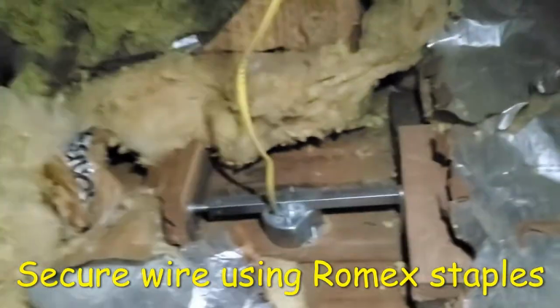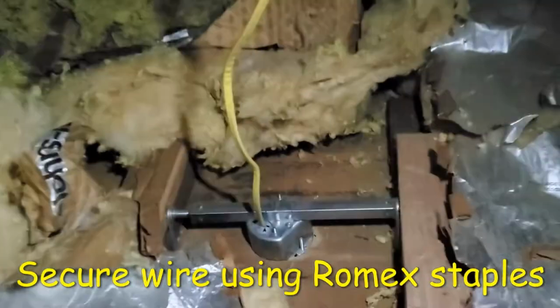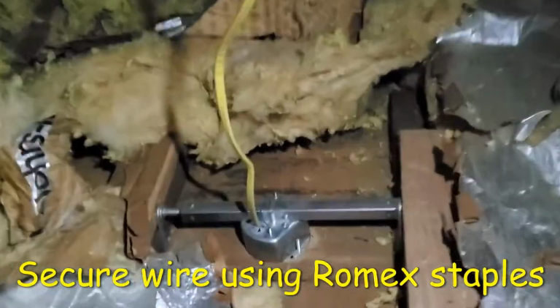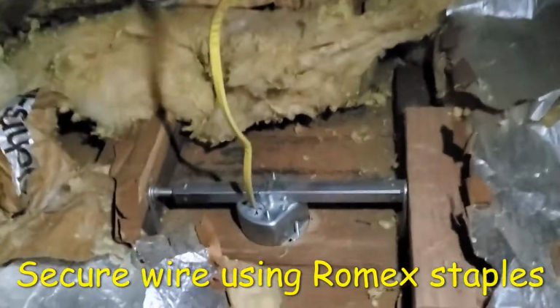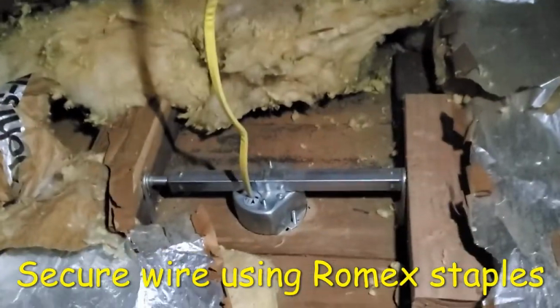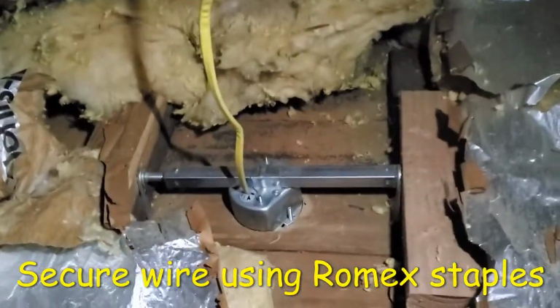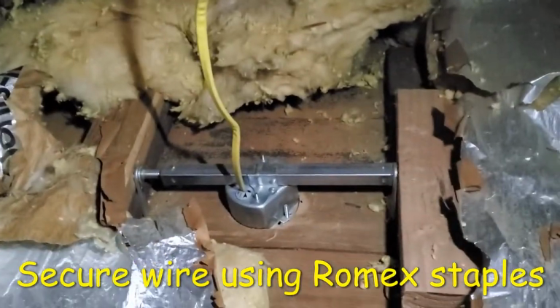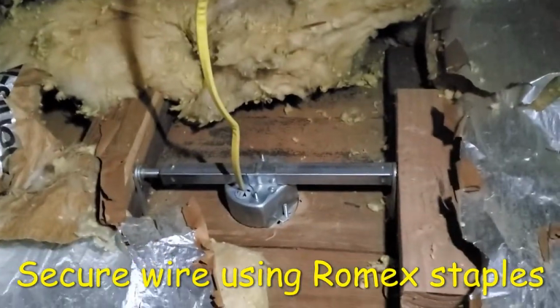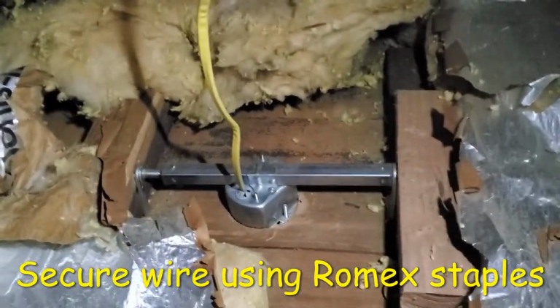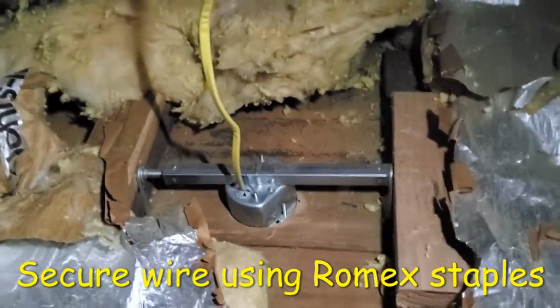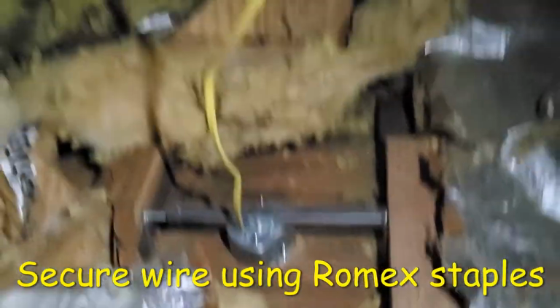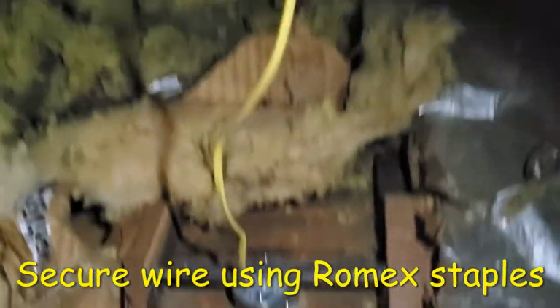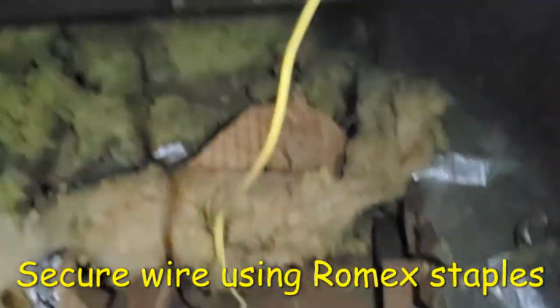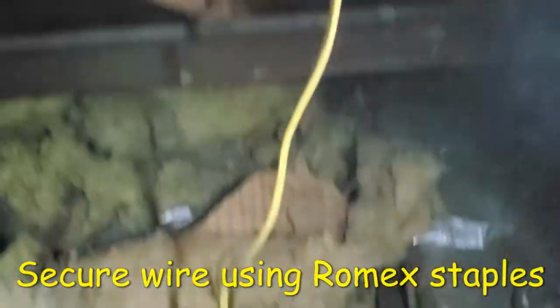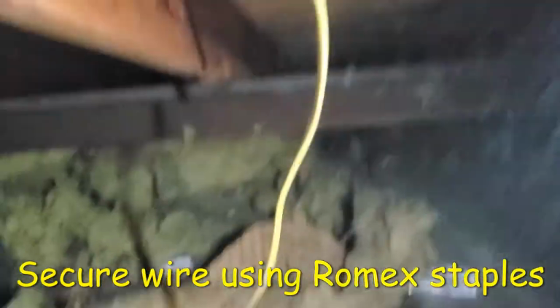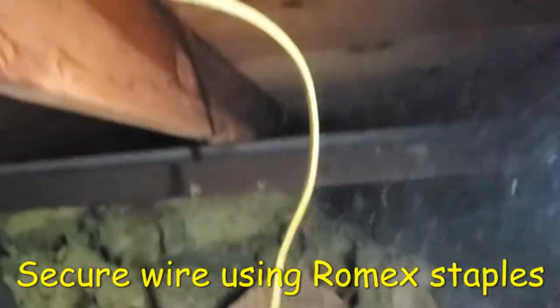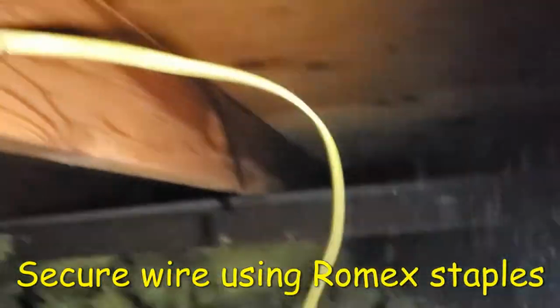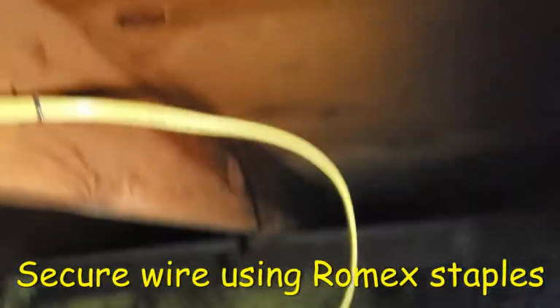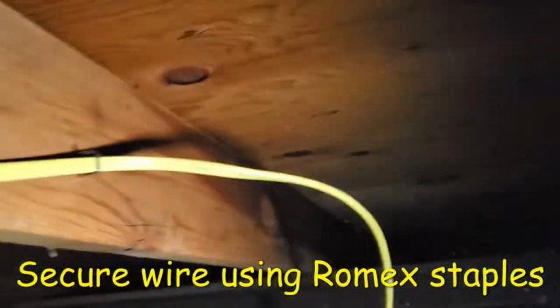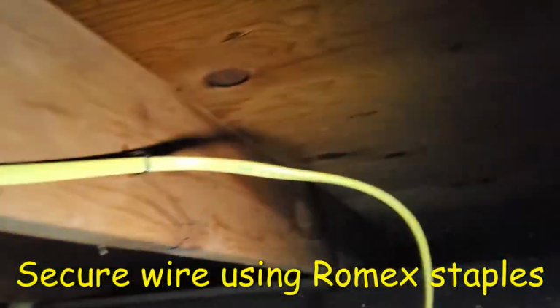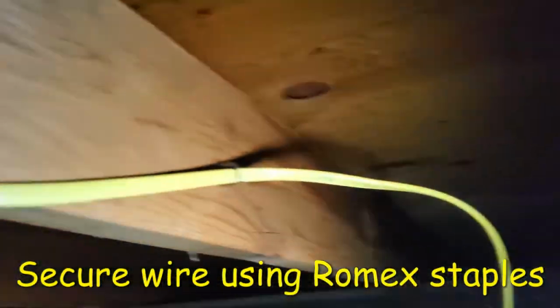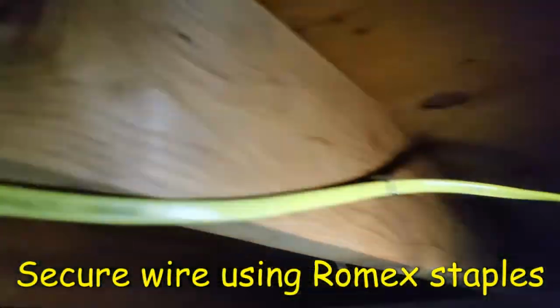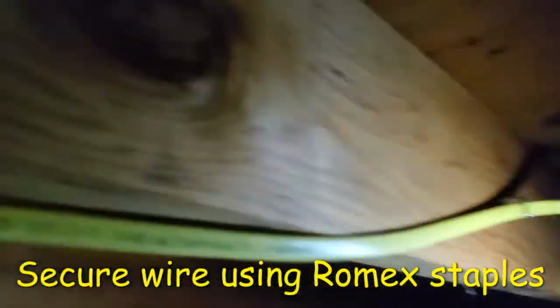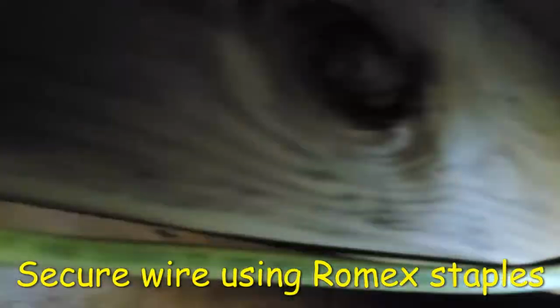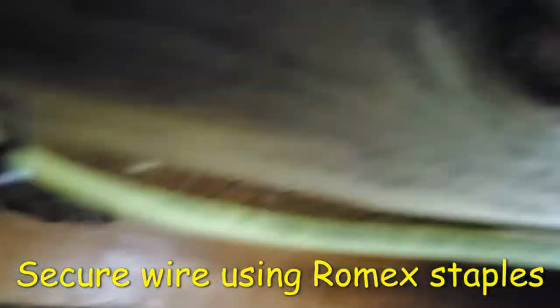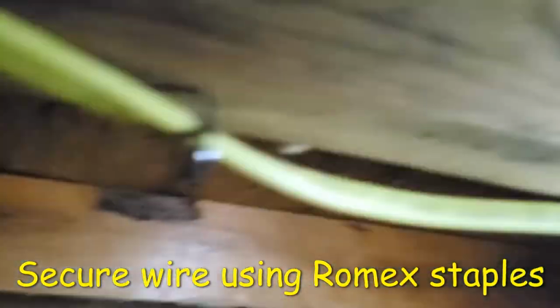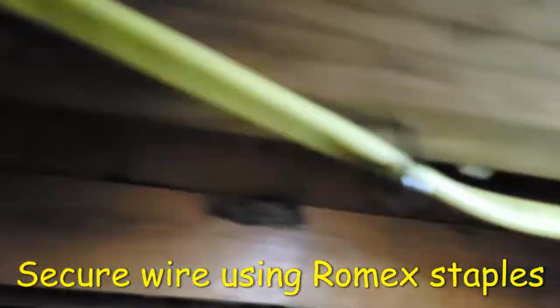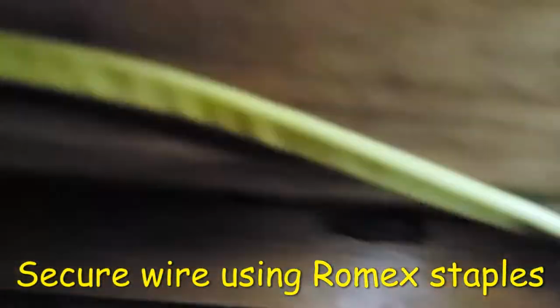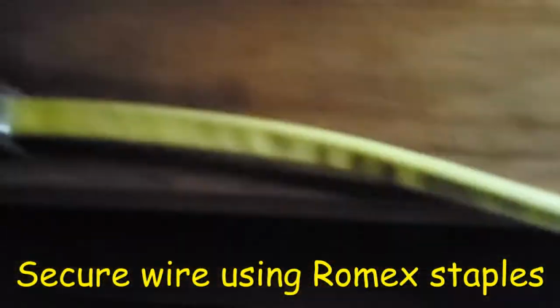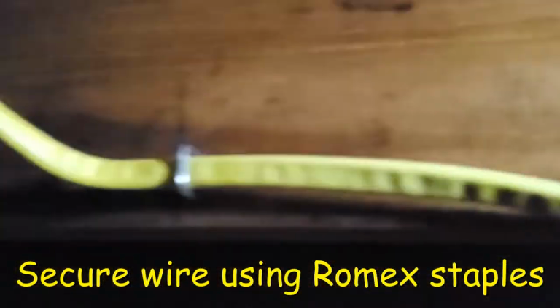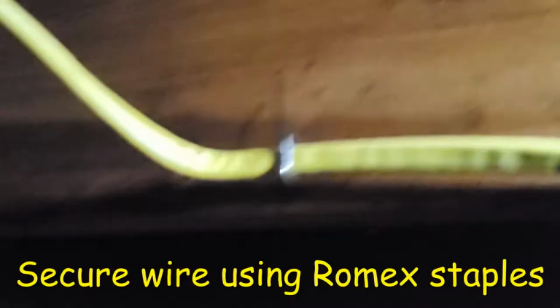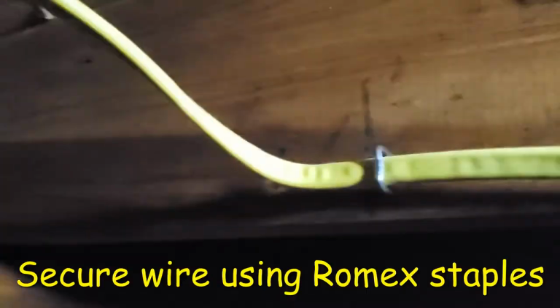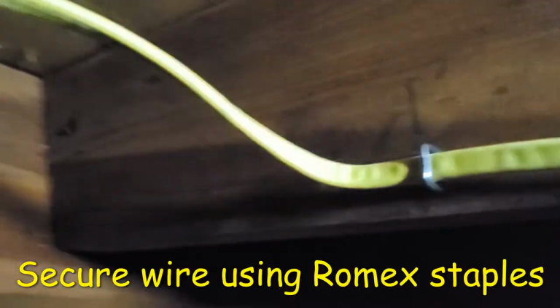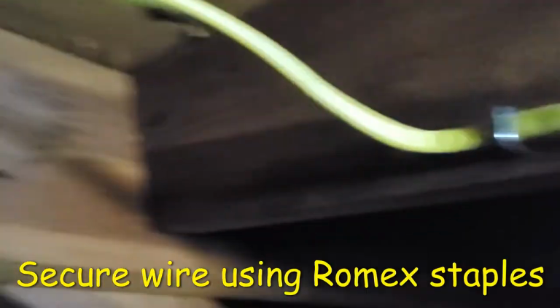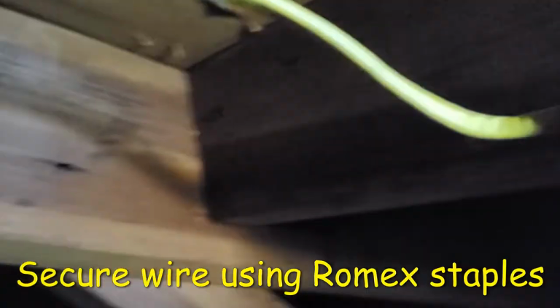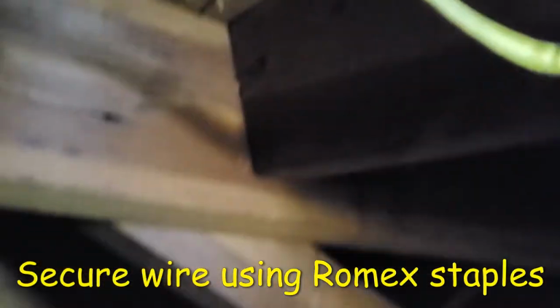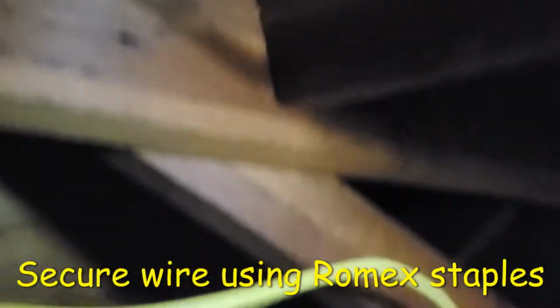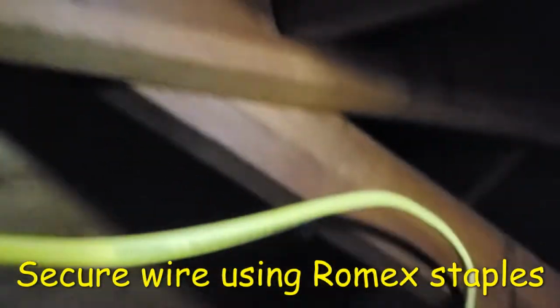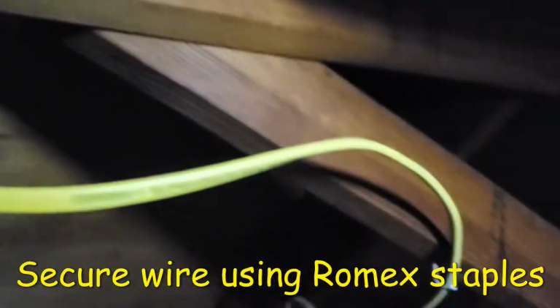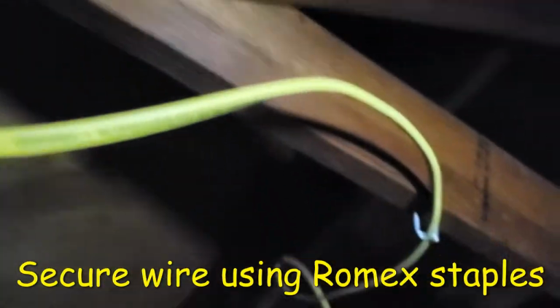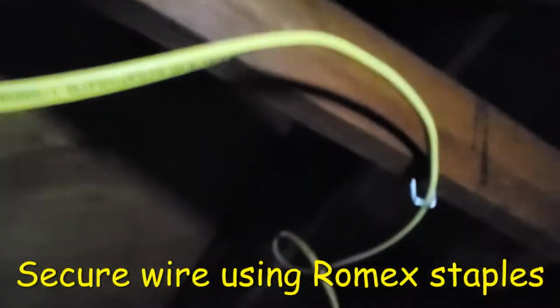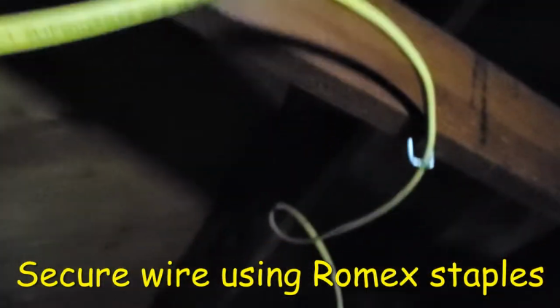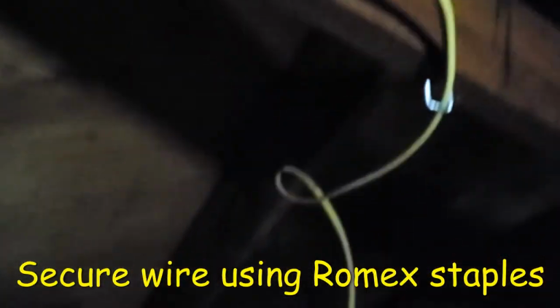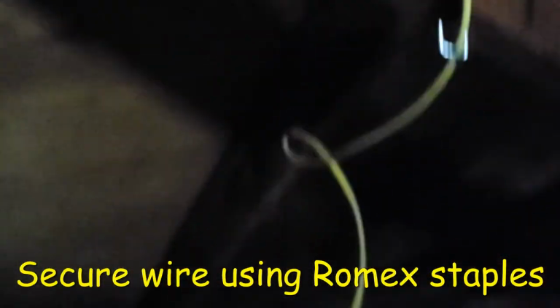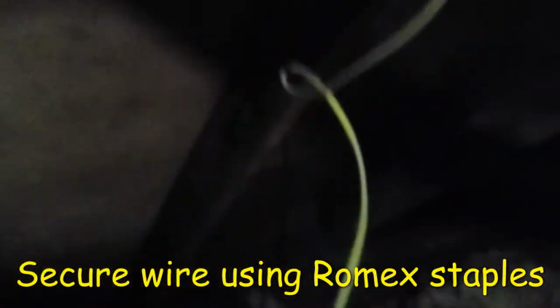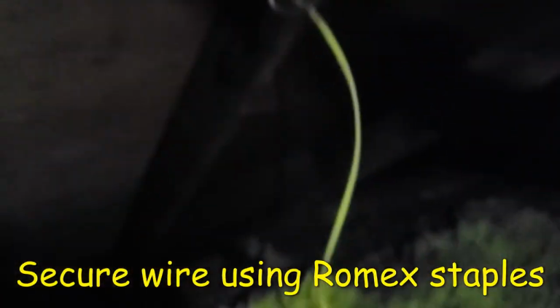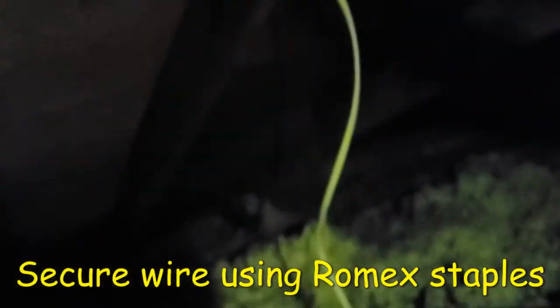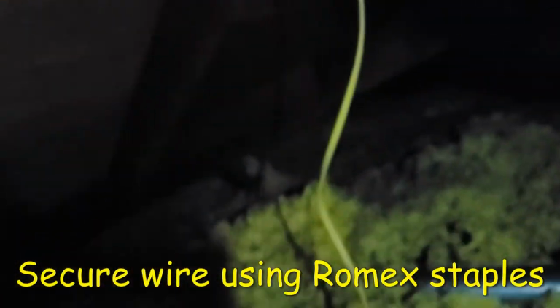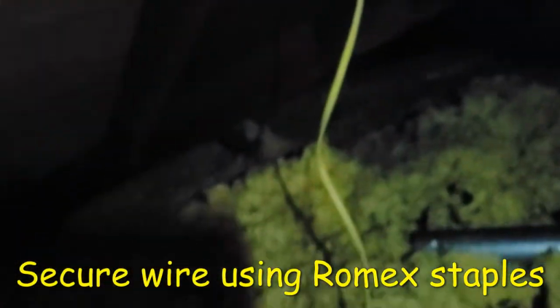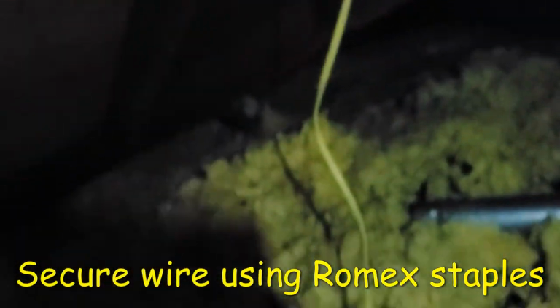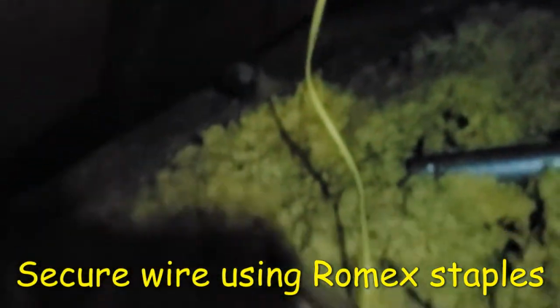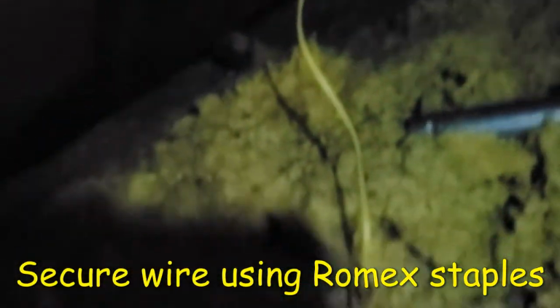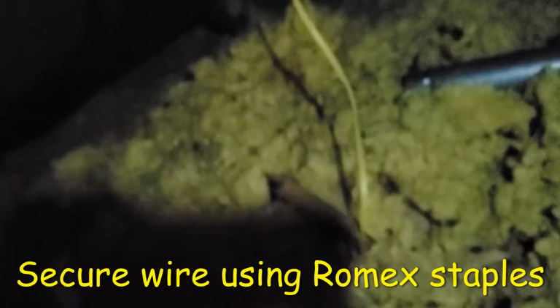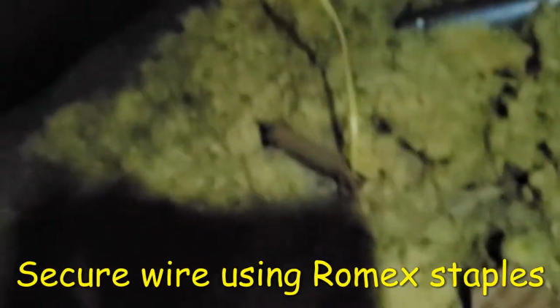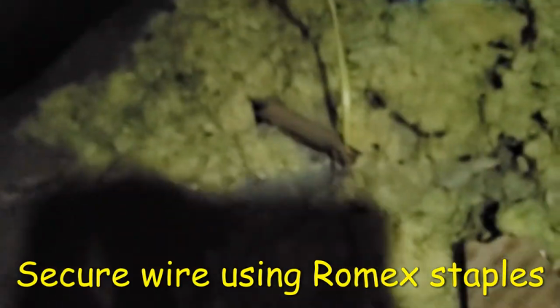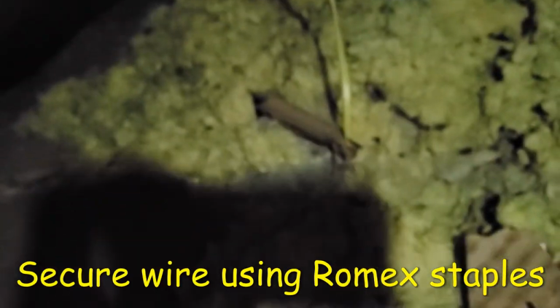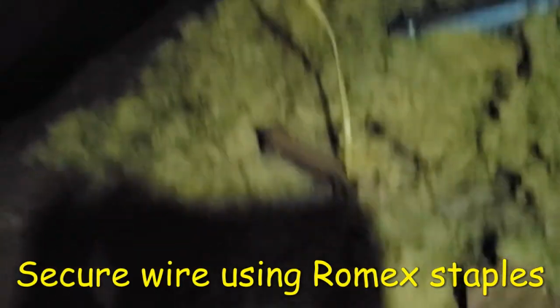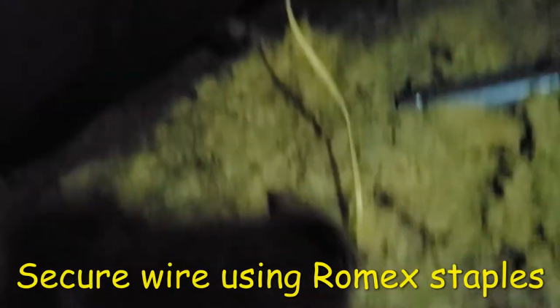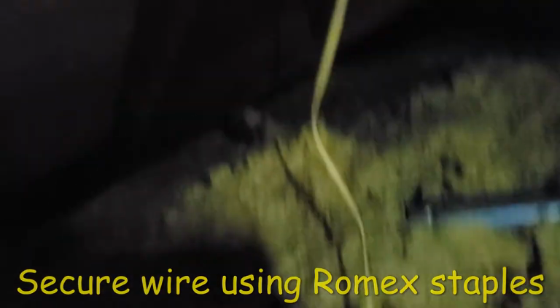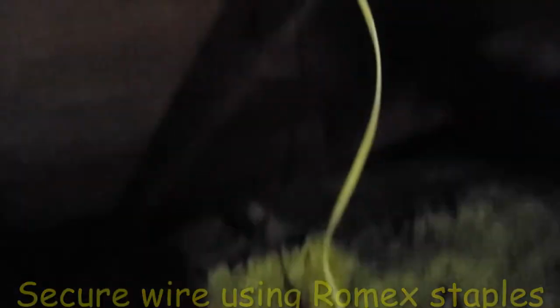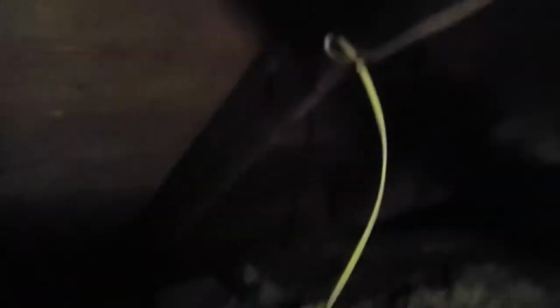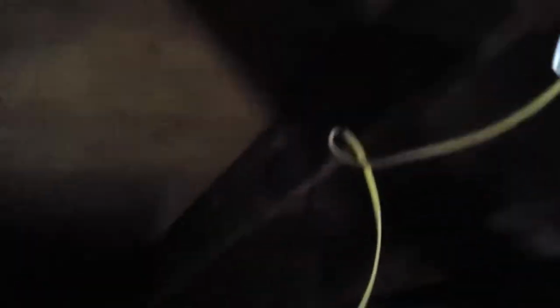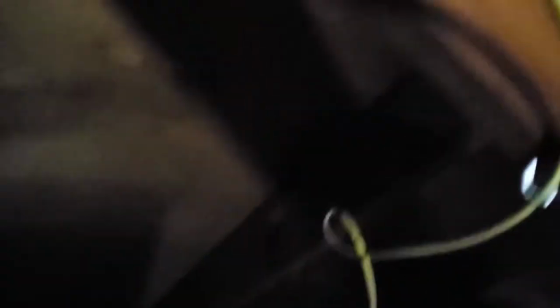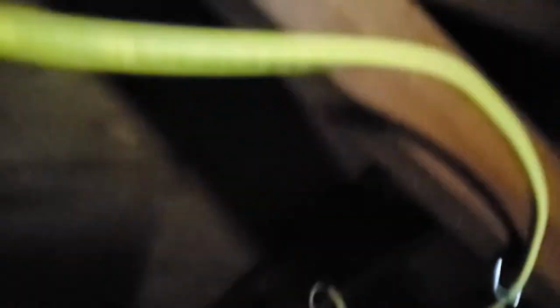The last thing was to go up to the attic and use the metal staples to secure the wire so nobody trips over them in the future.